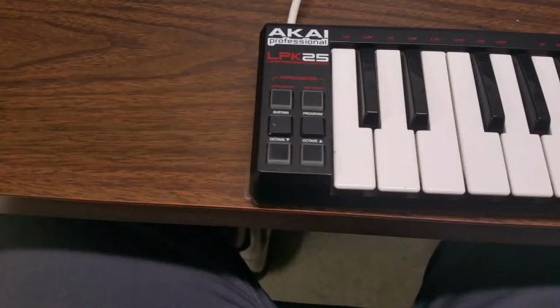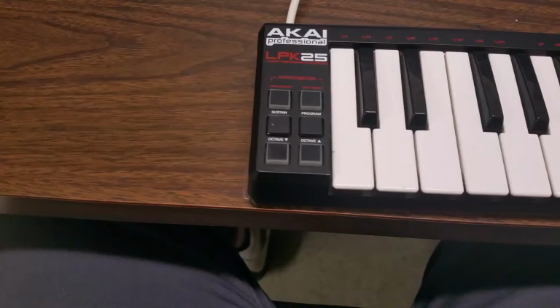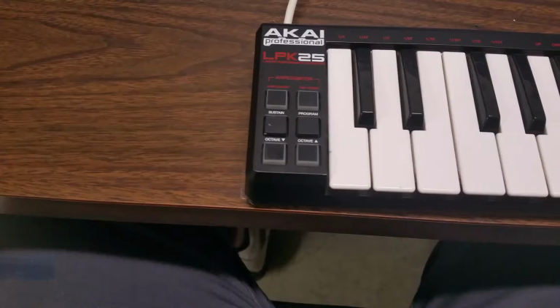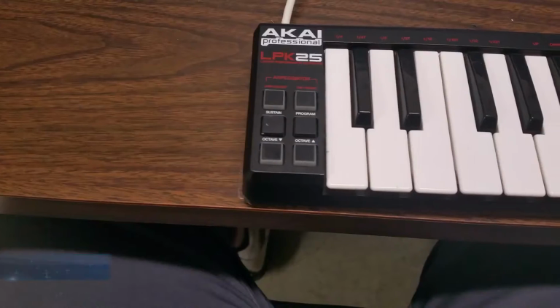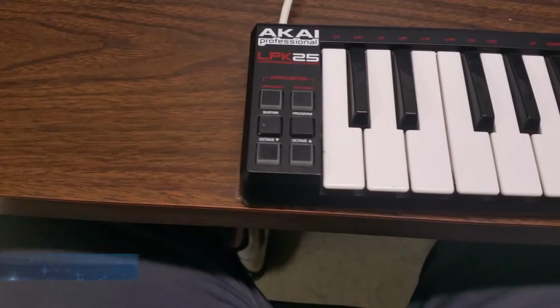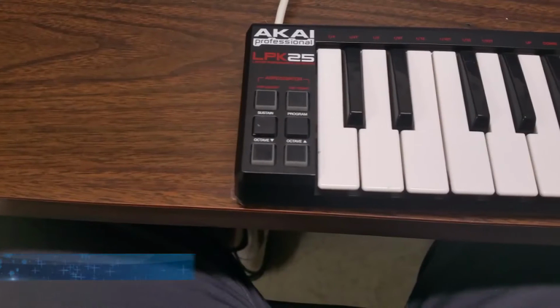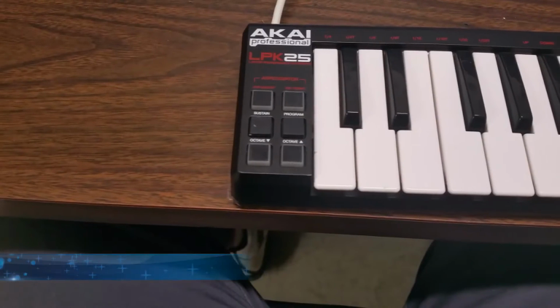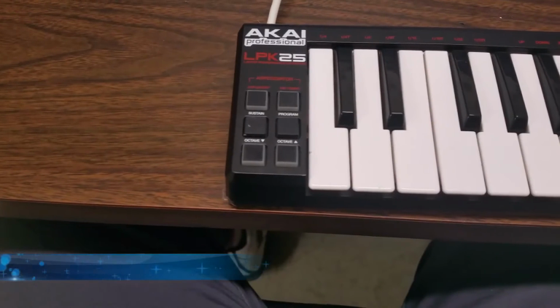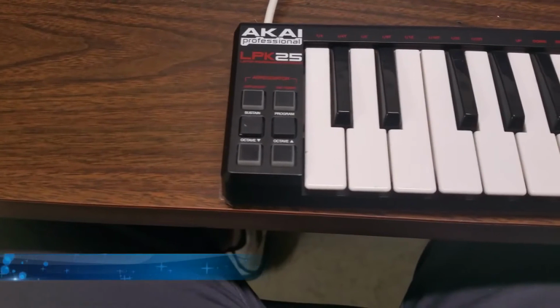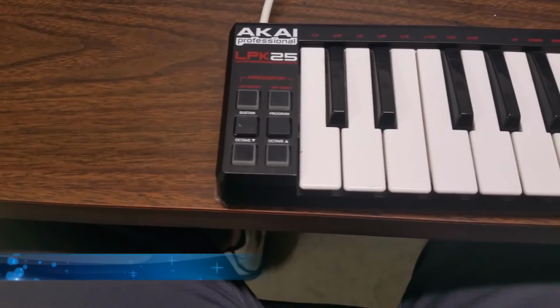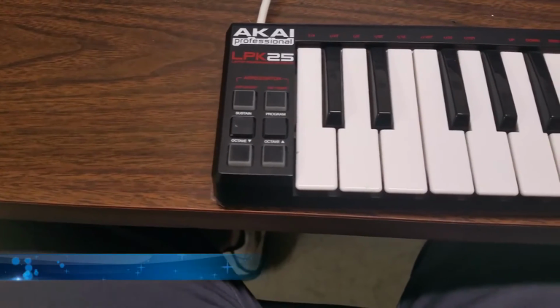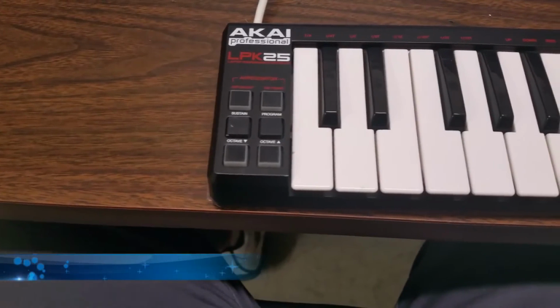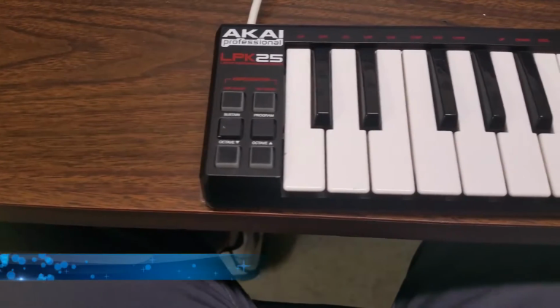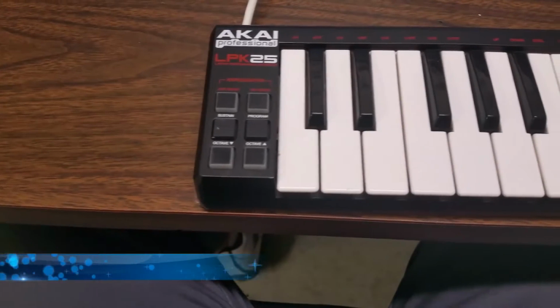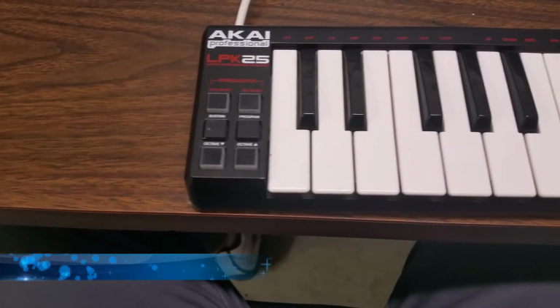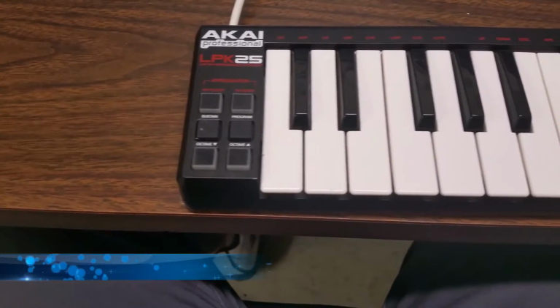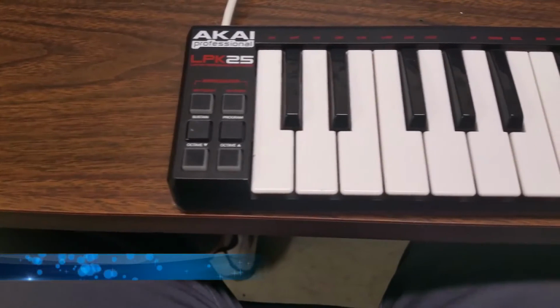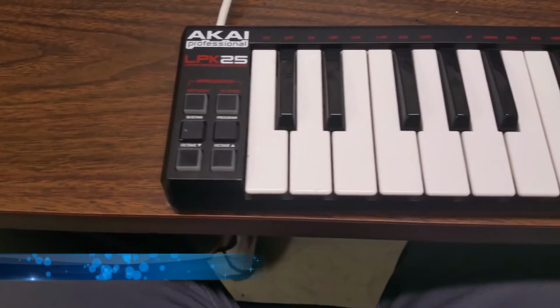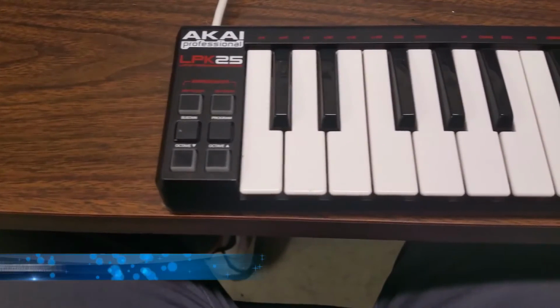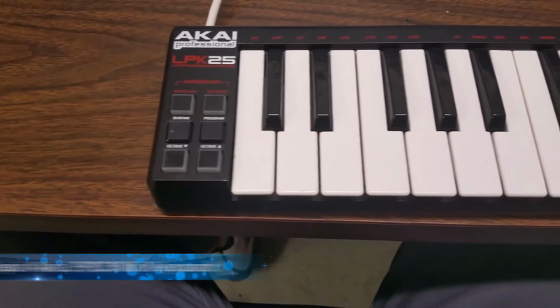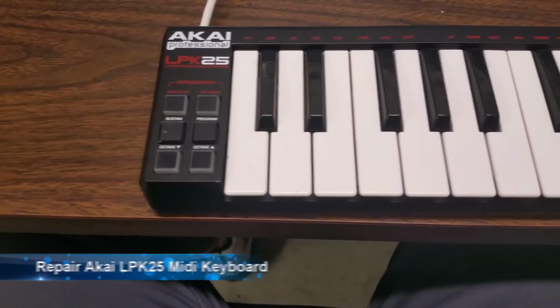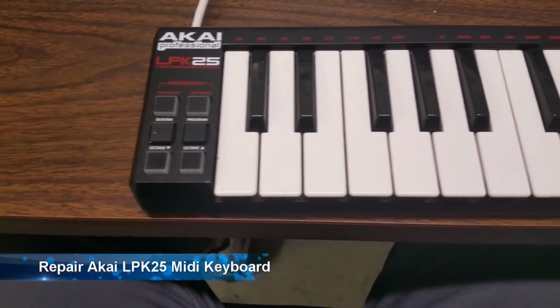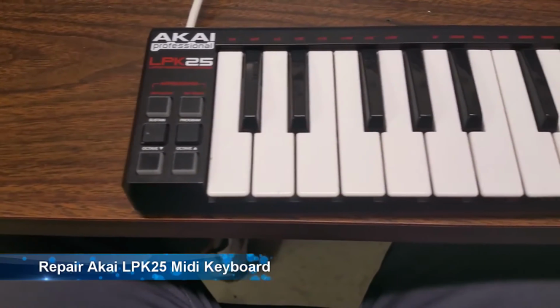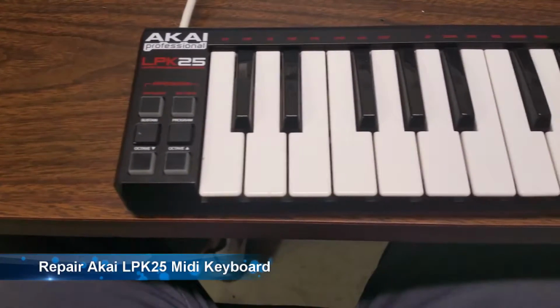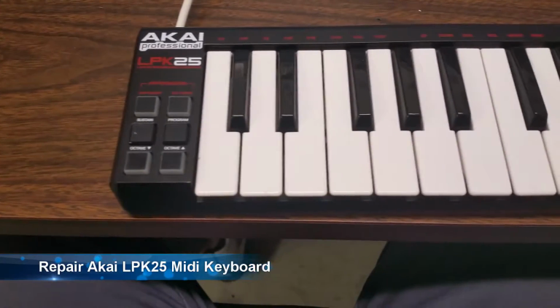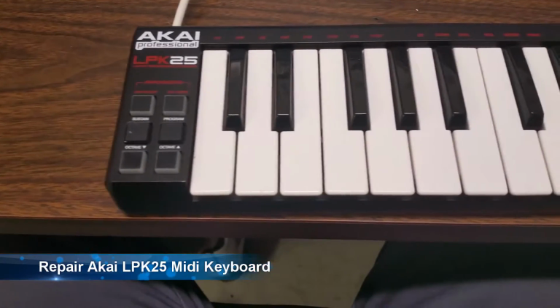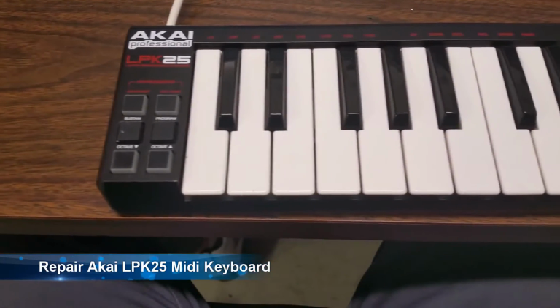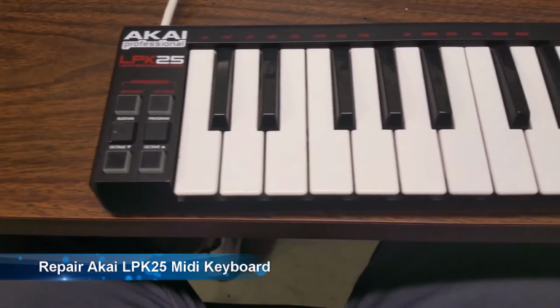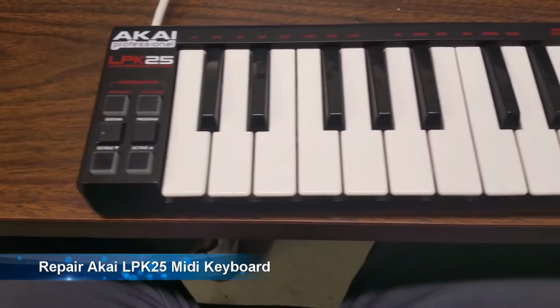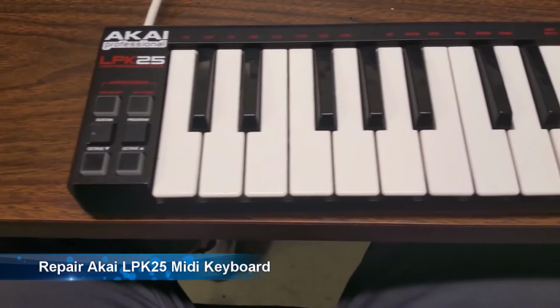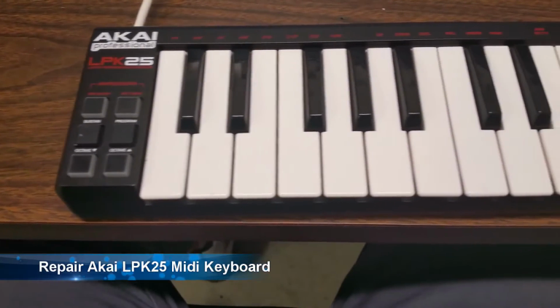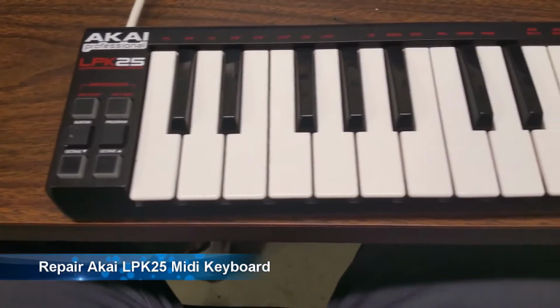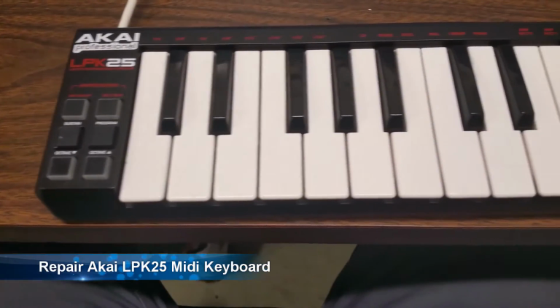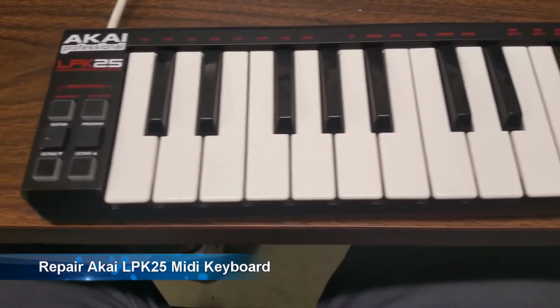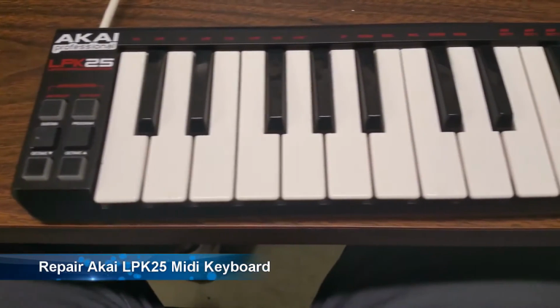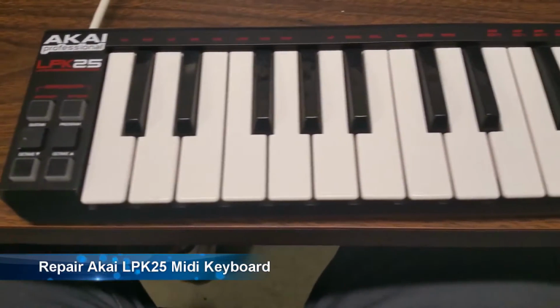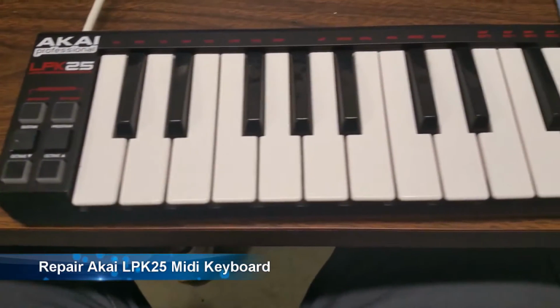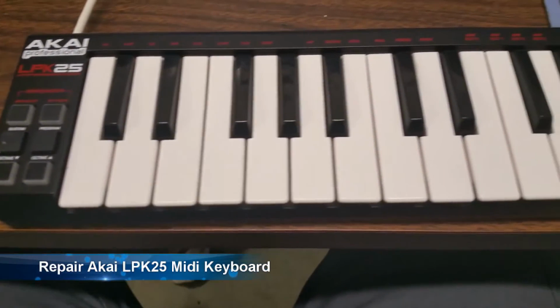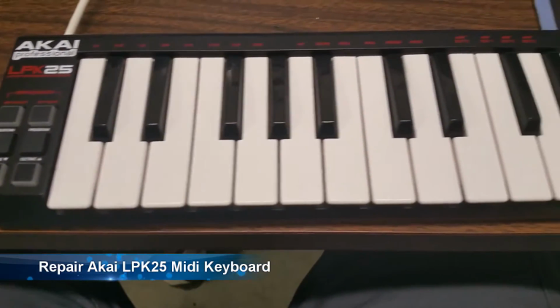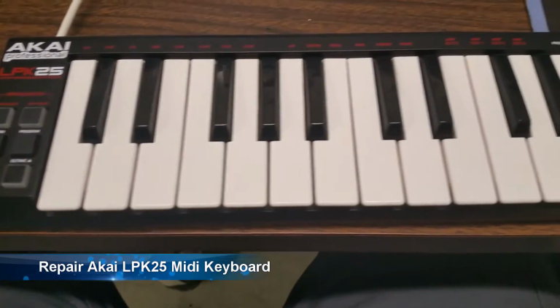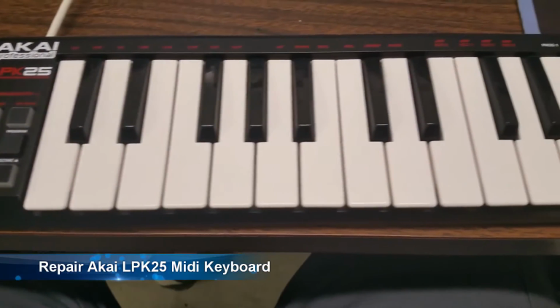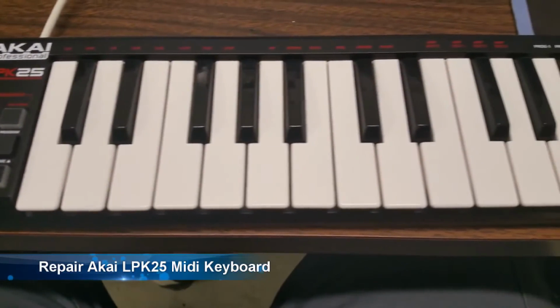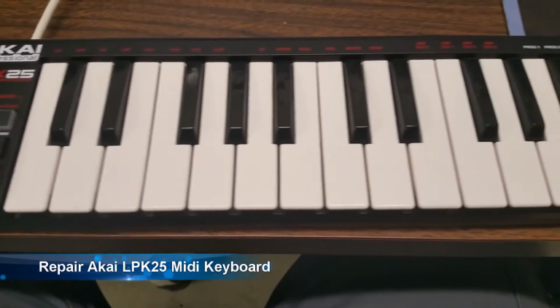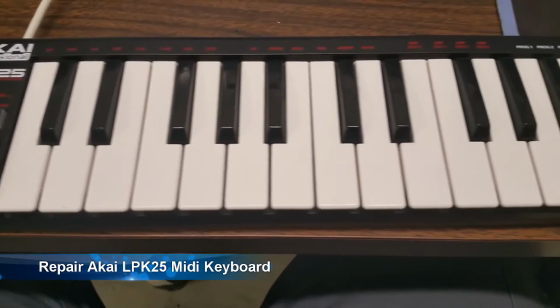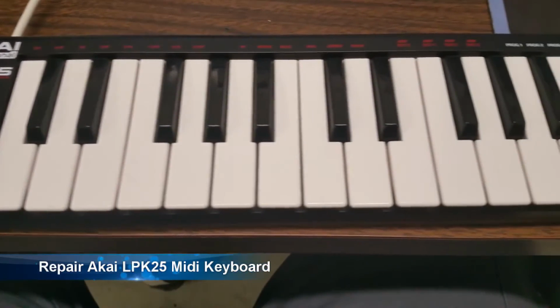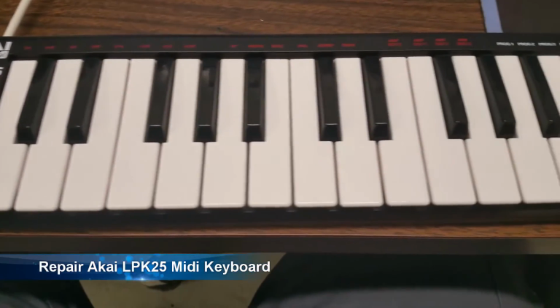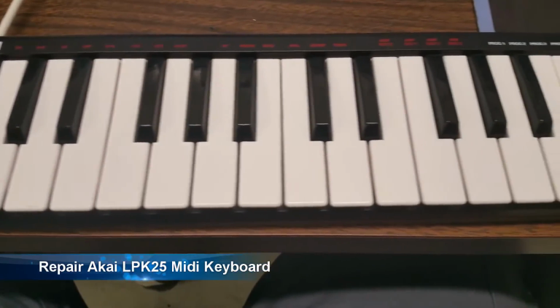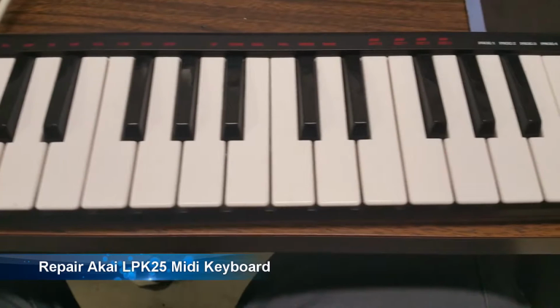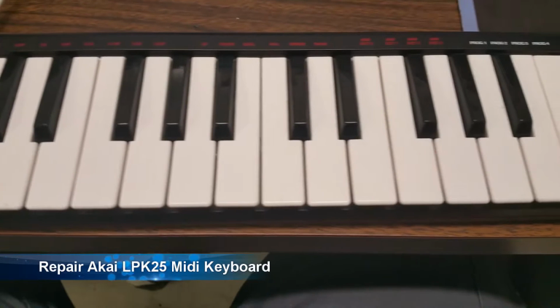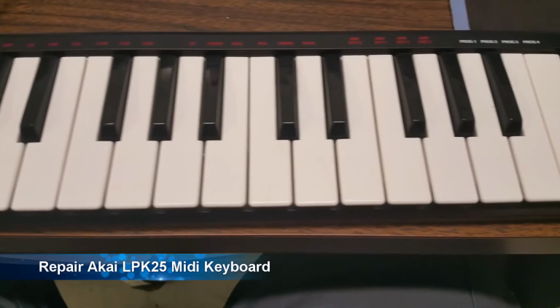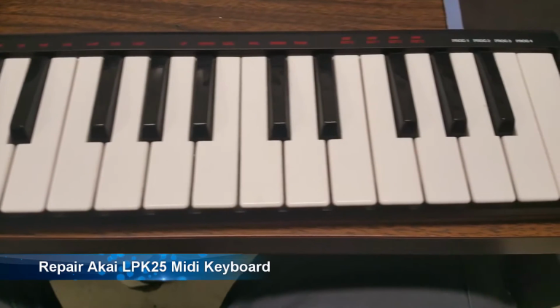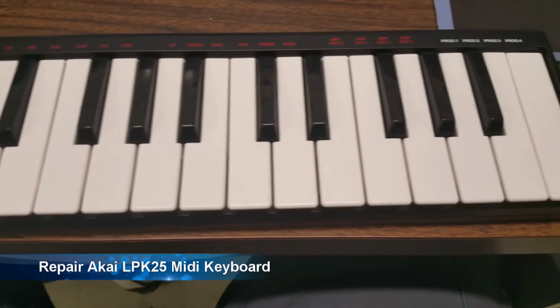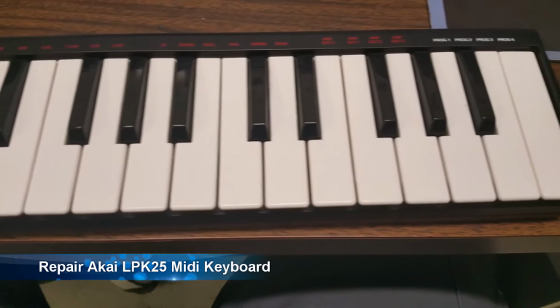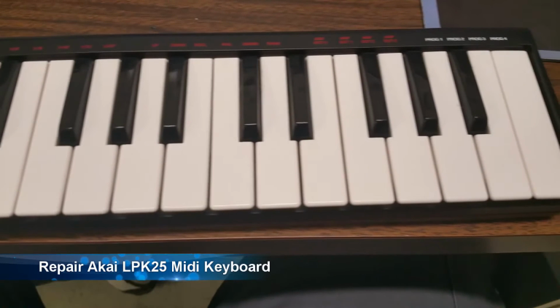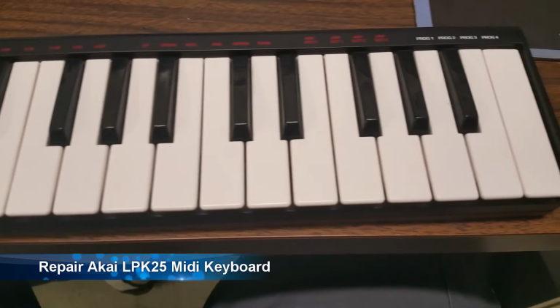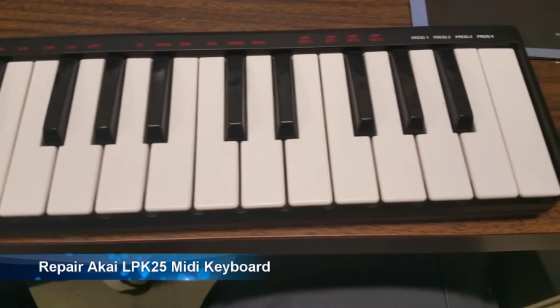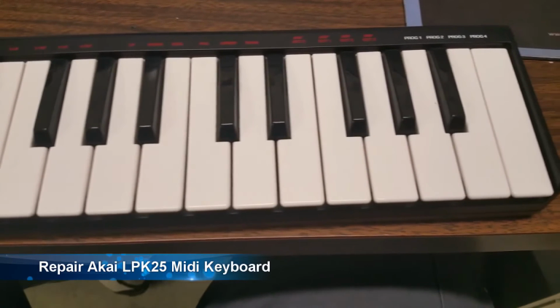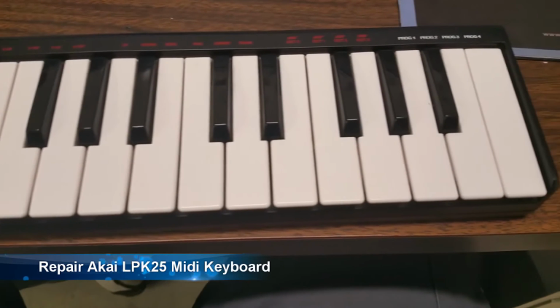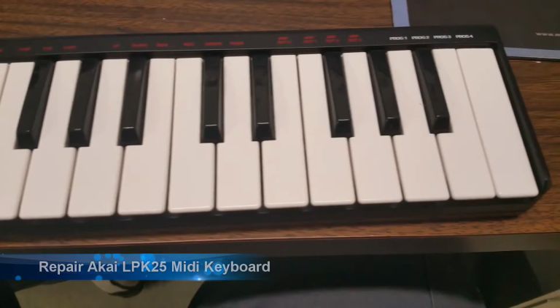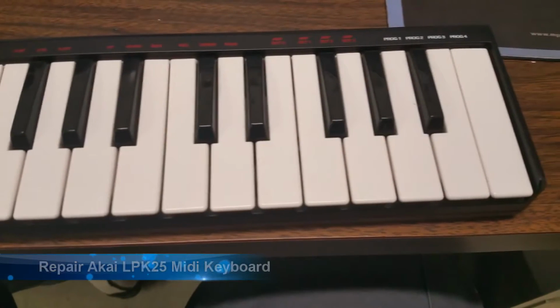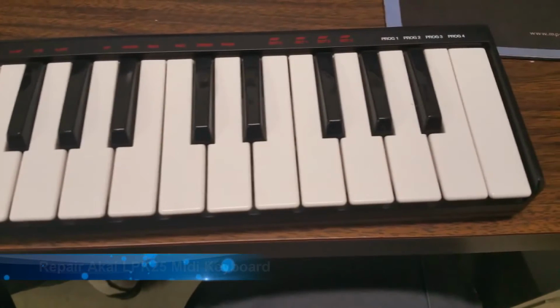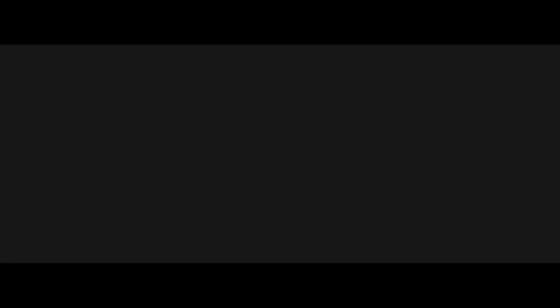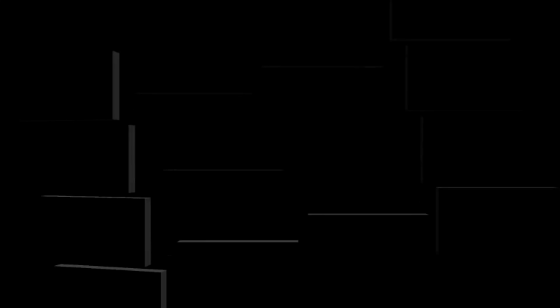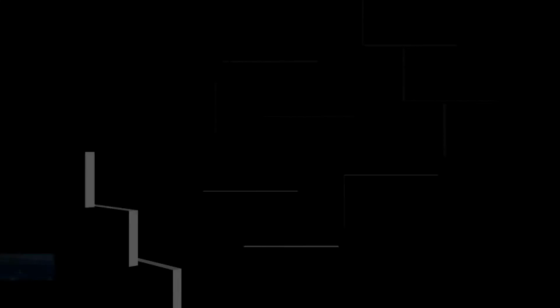Hey everybody, I'm back again with another video. This is my repair of the Akai LPK-25 MIDI keyboard.